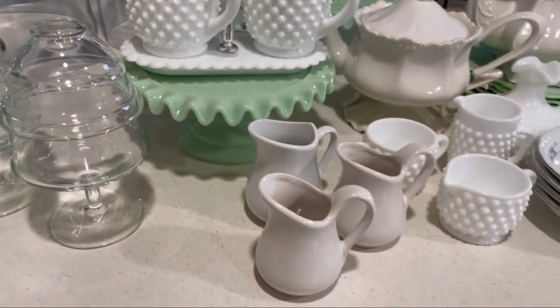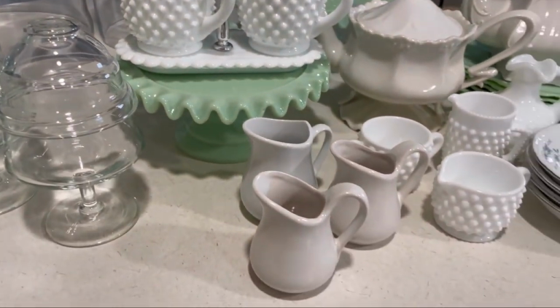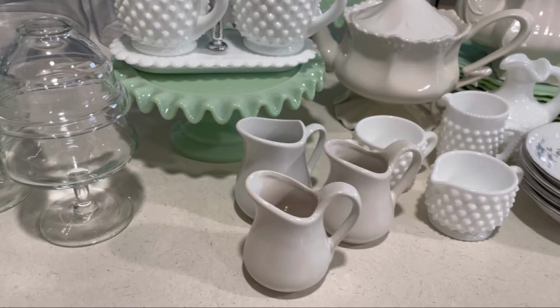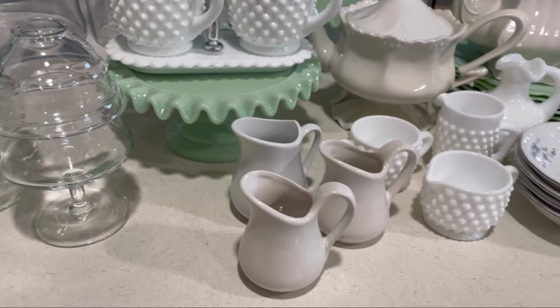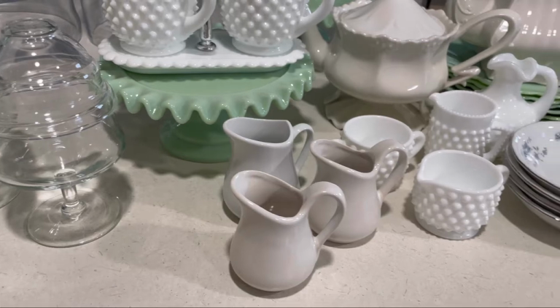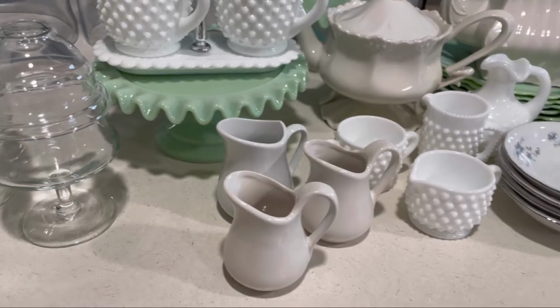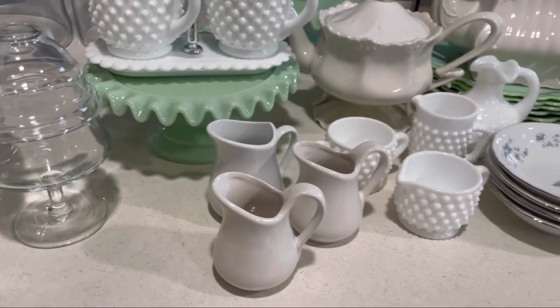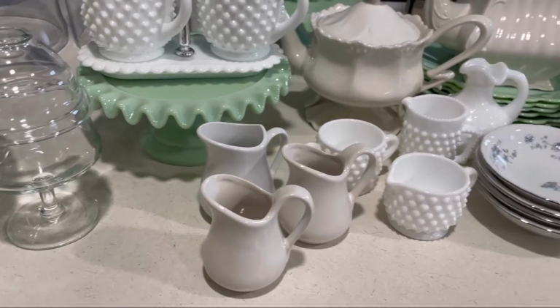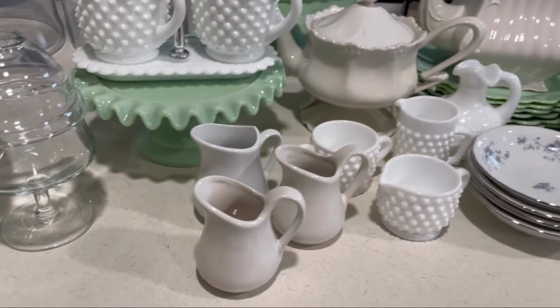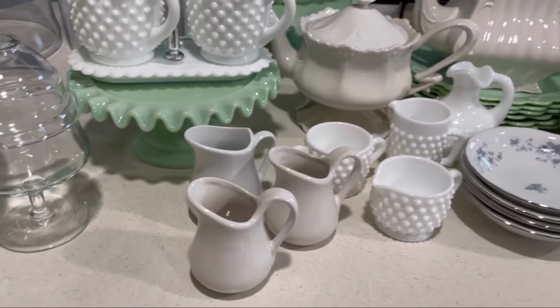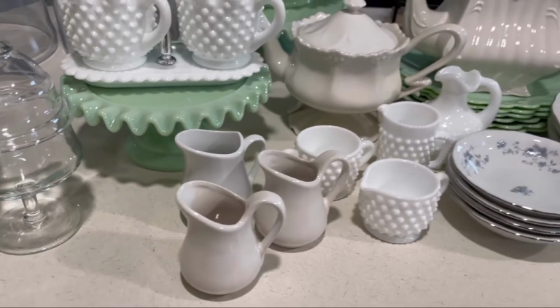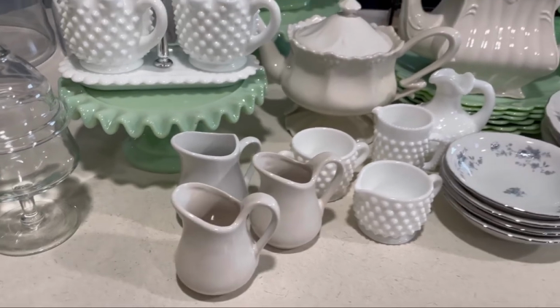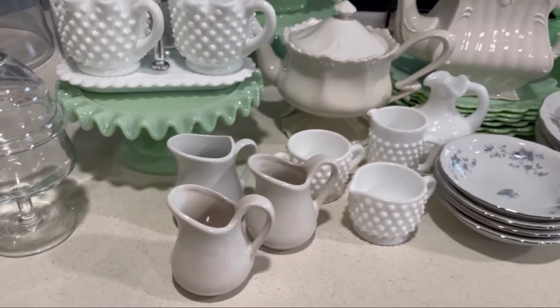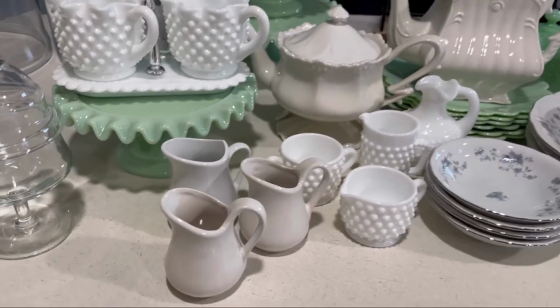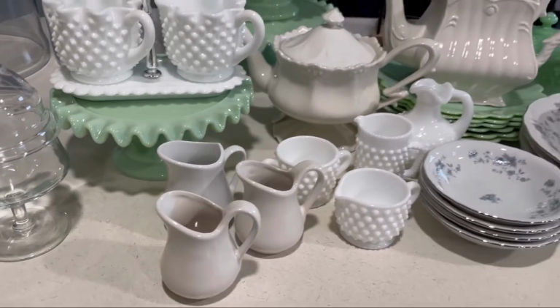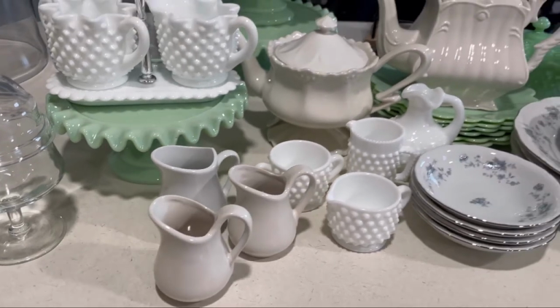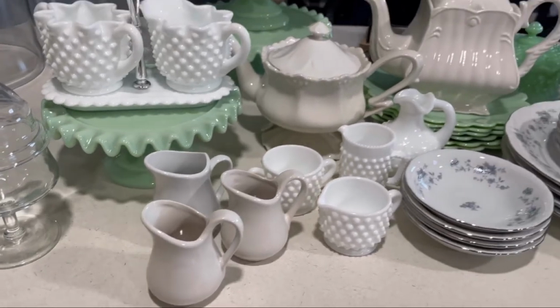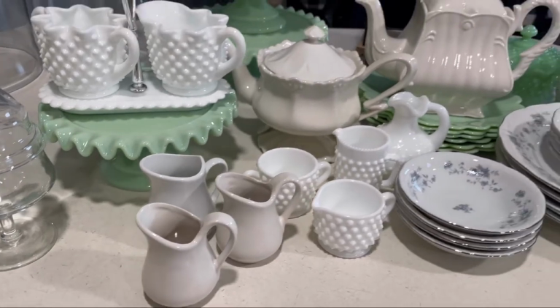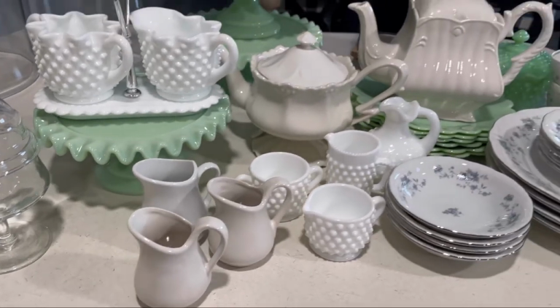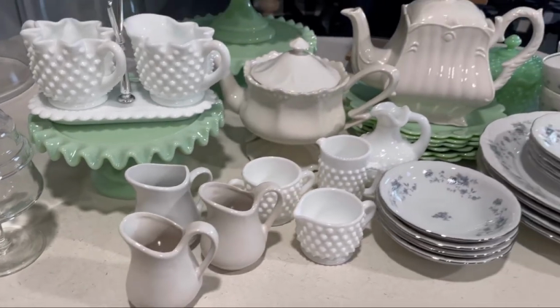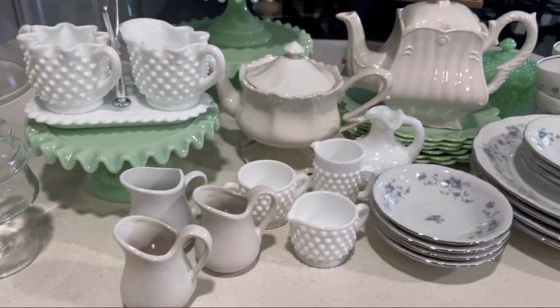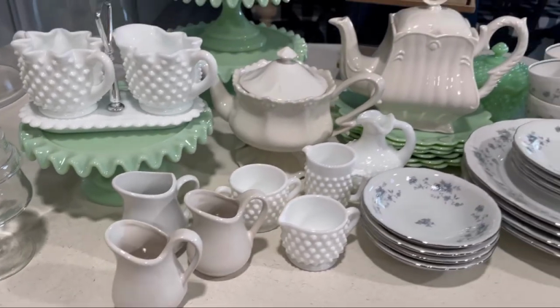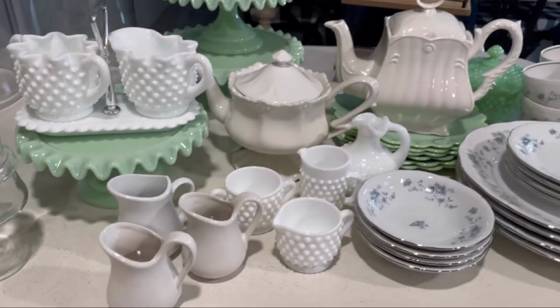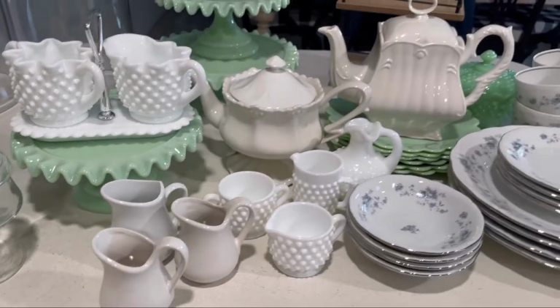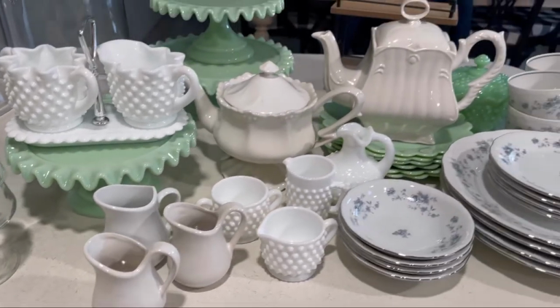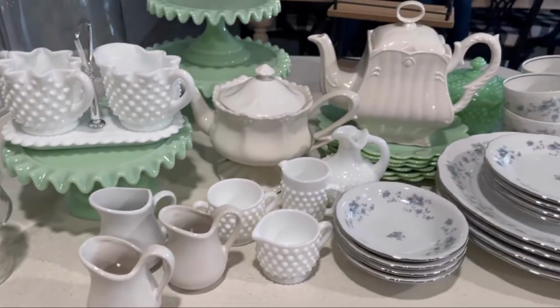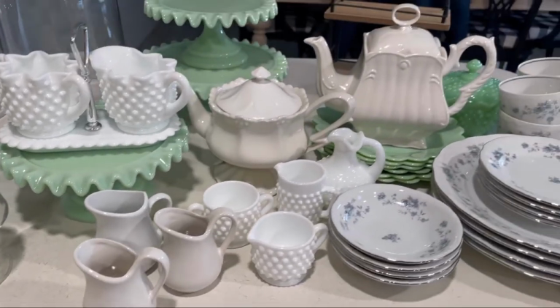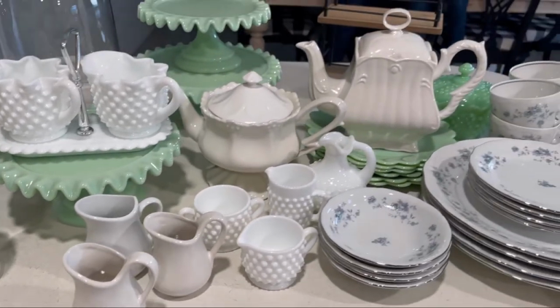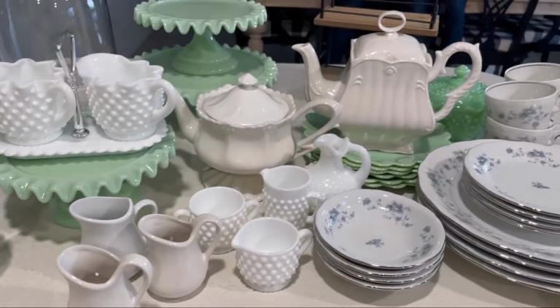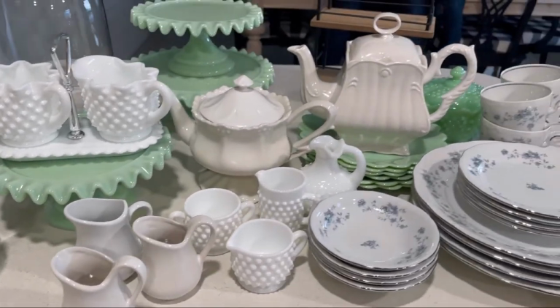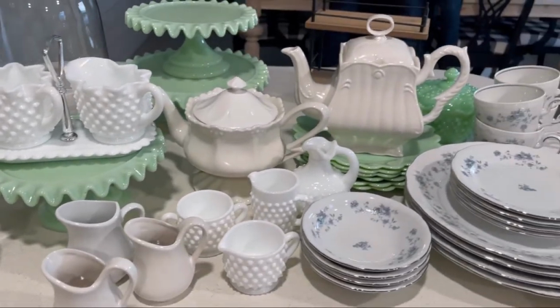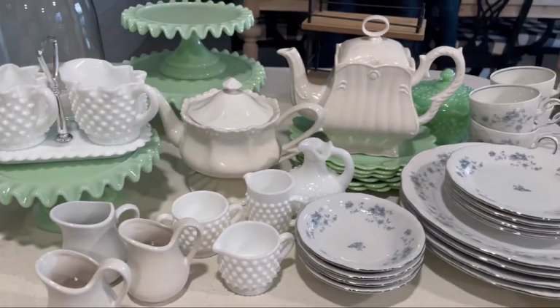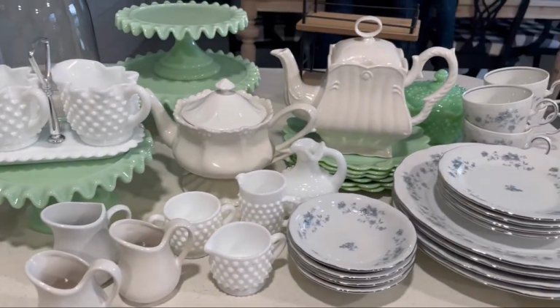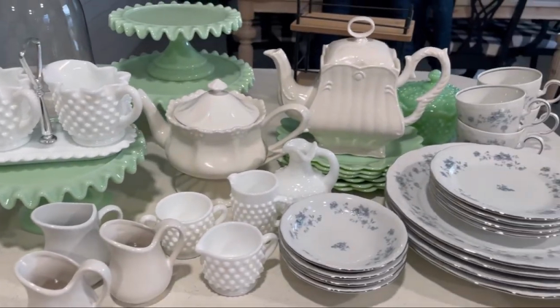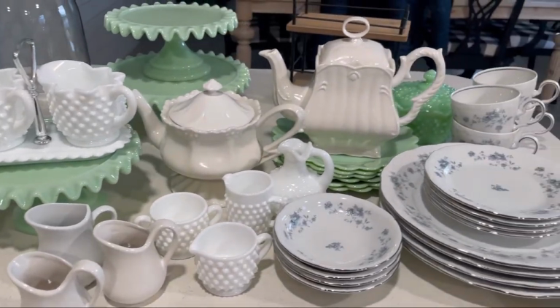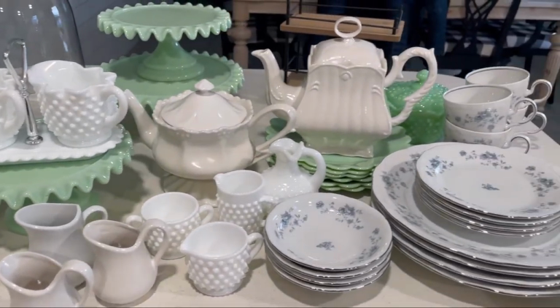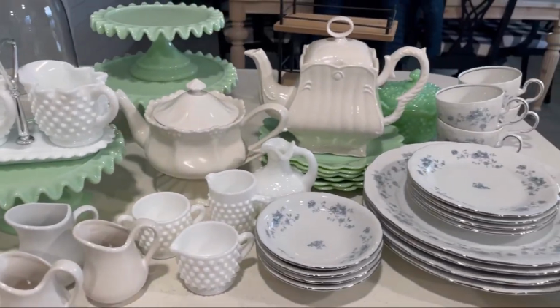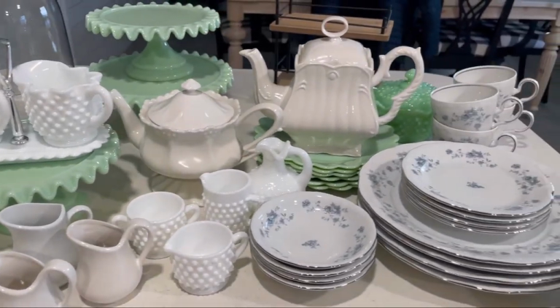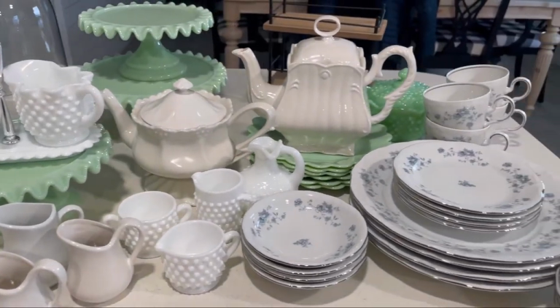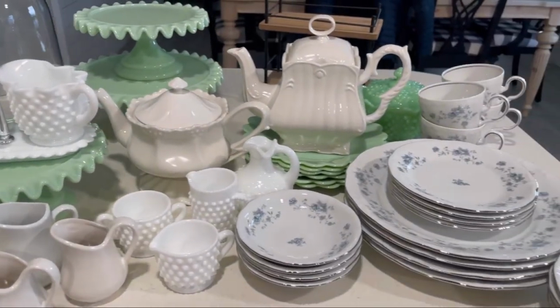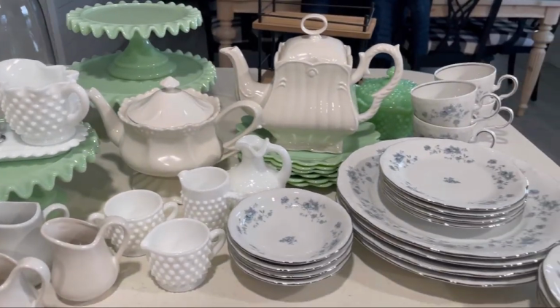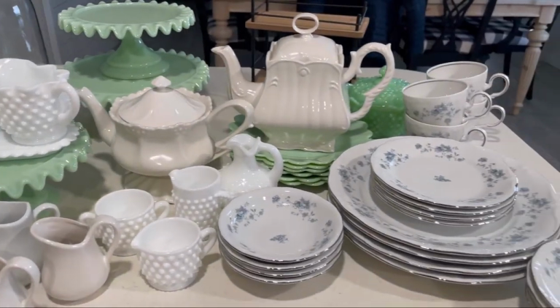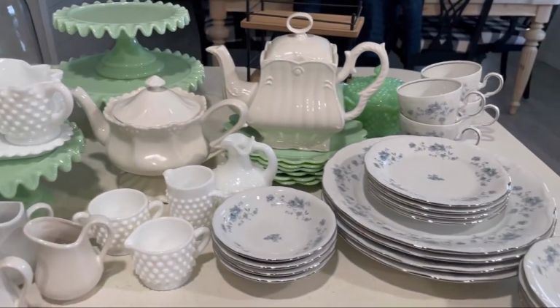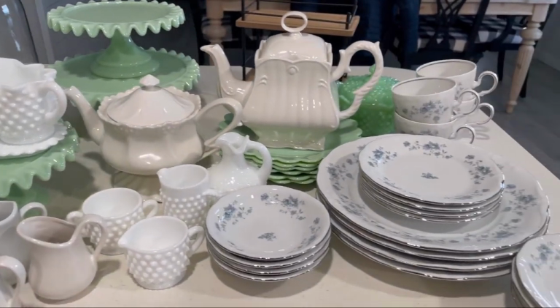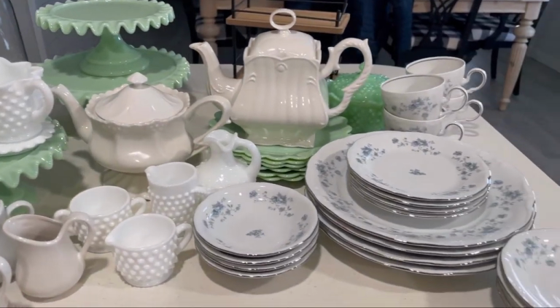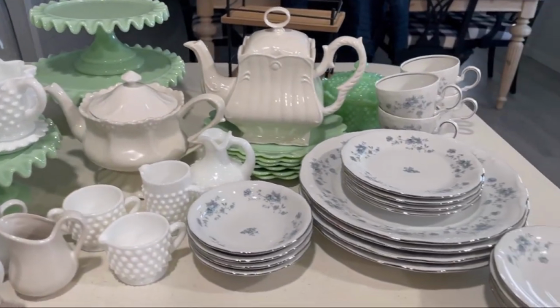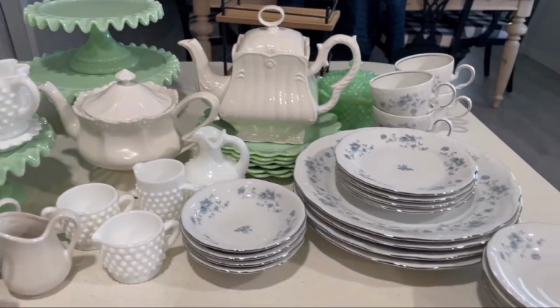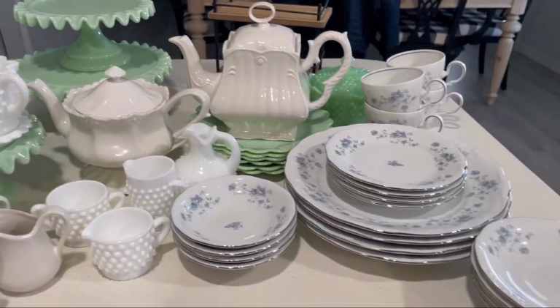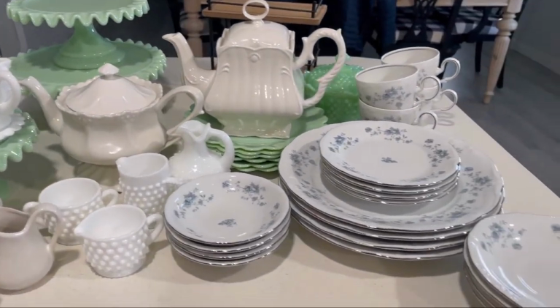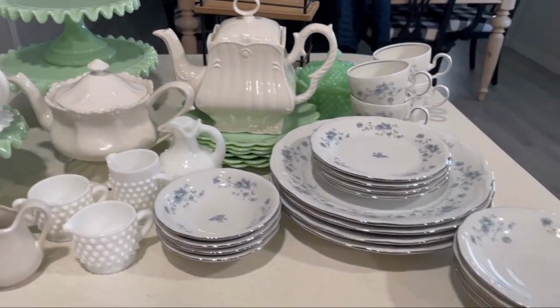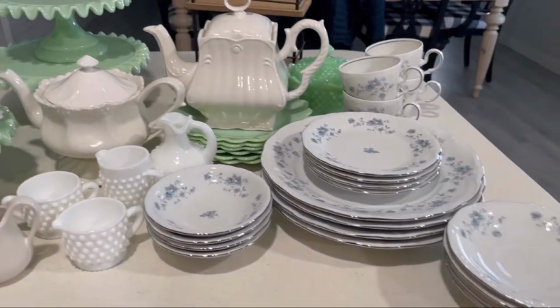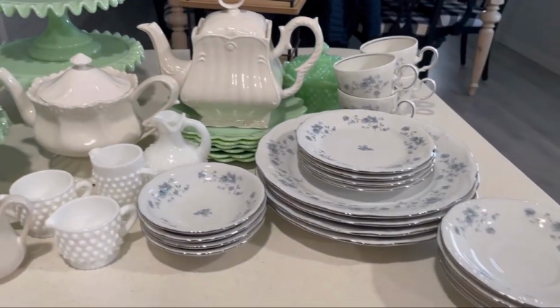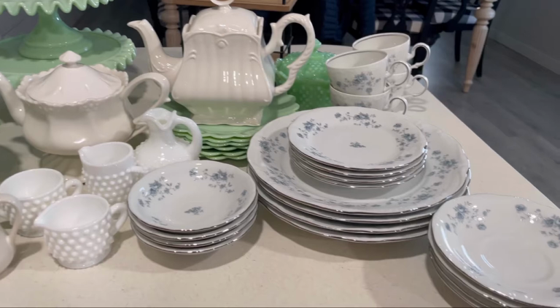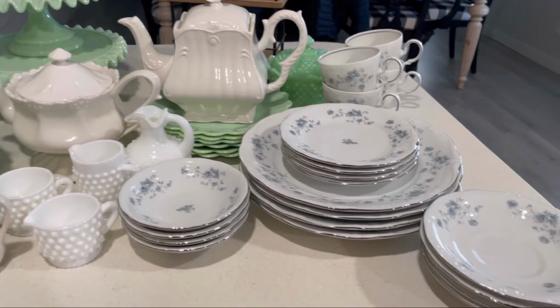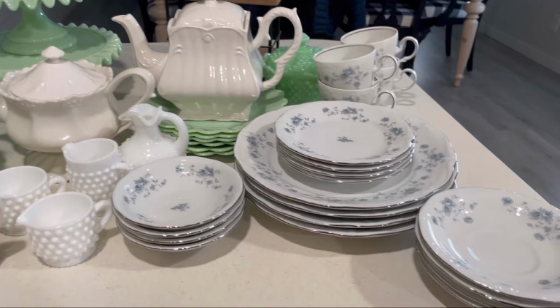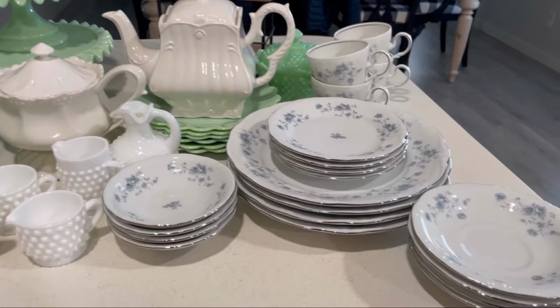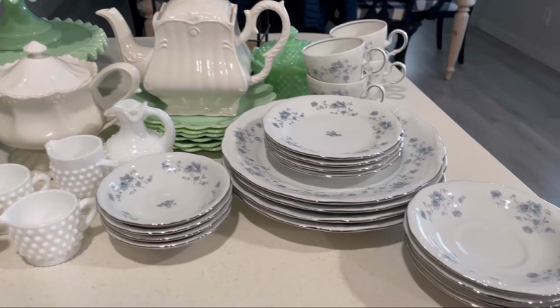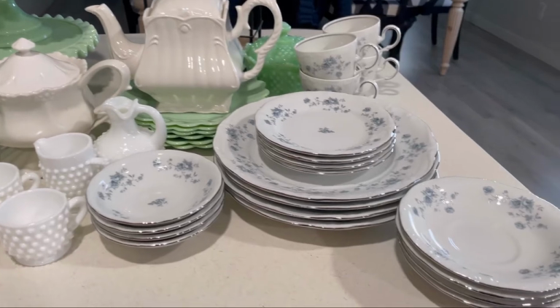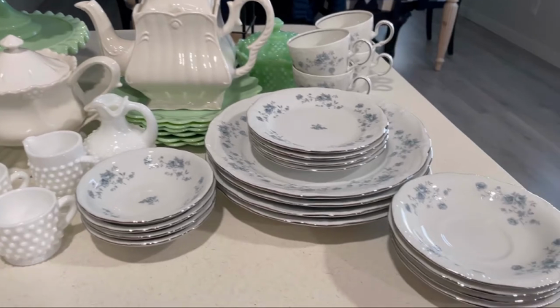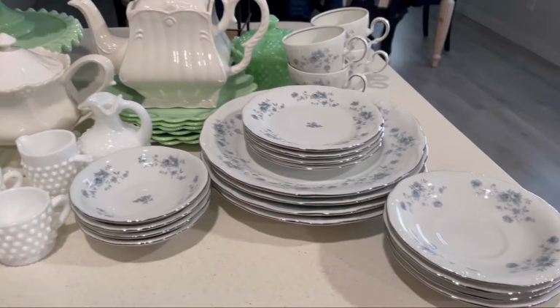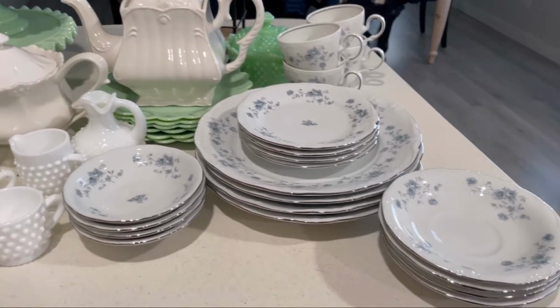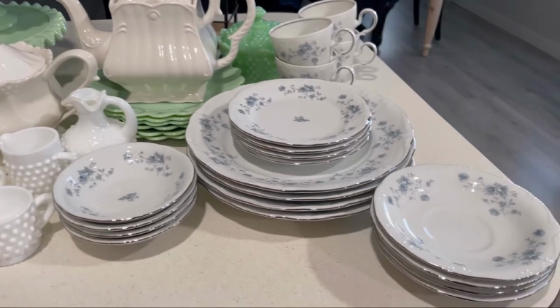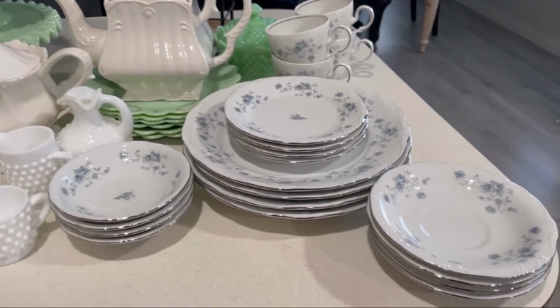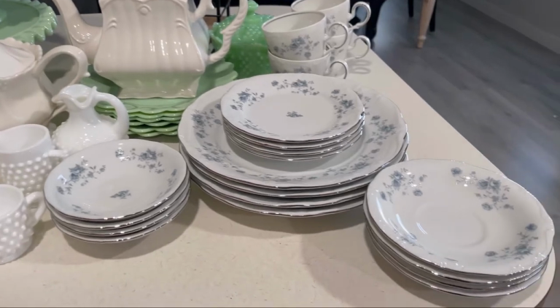Hi friends, welcome back. In this video, I'm going to be decorating my coffee bar and a little bit in my kitchen as well.